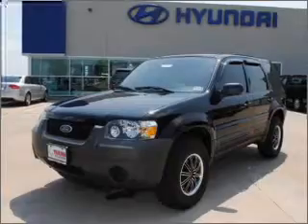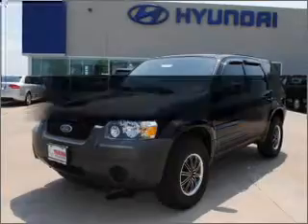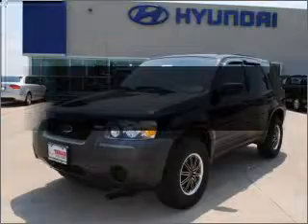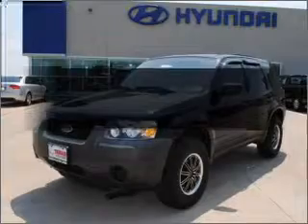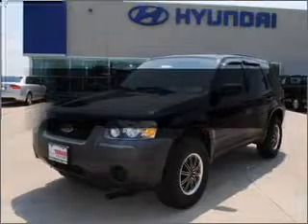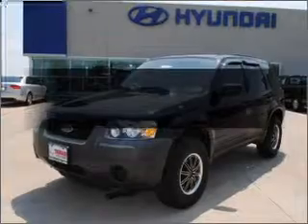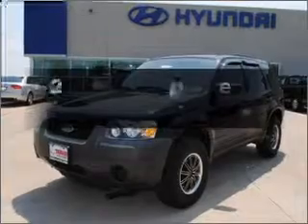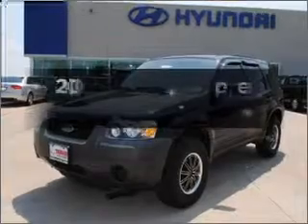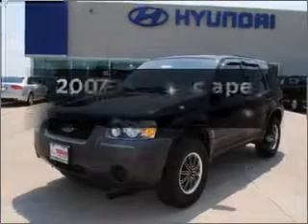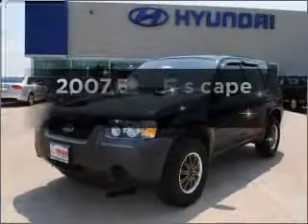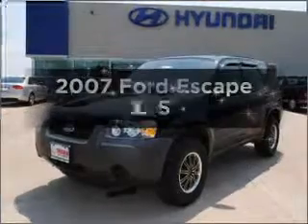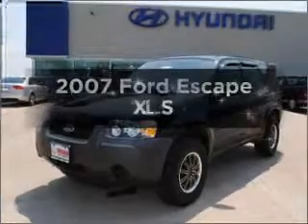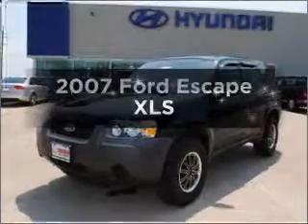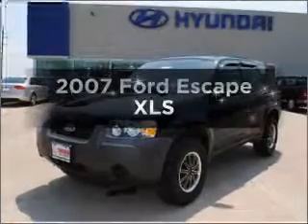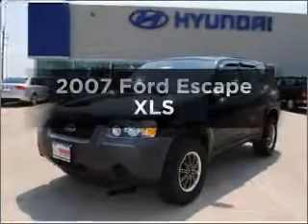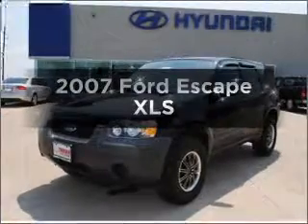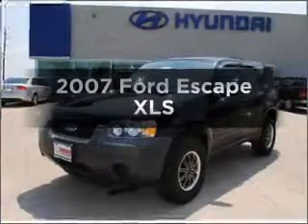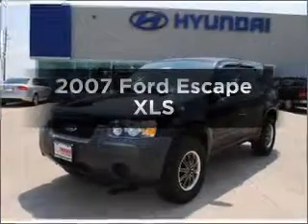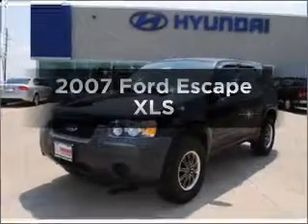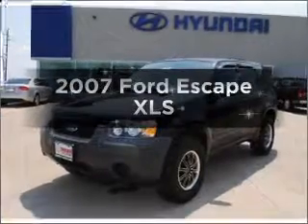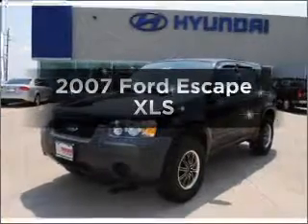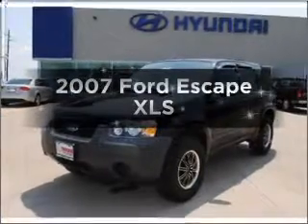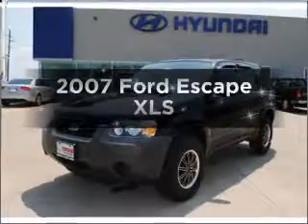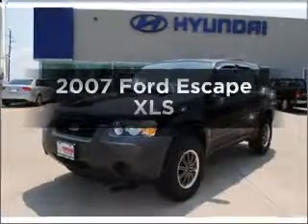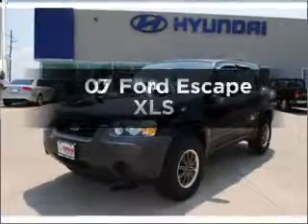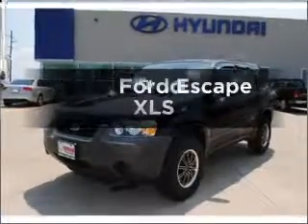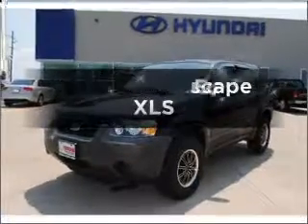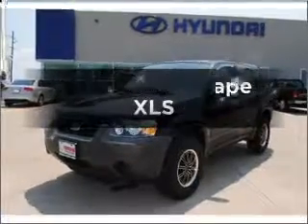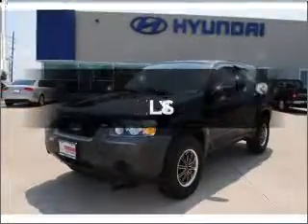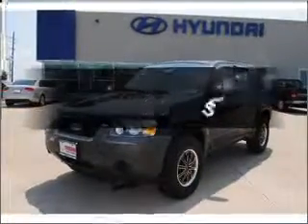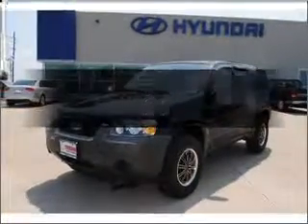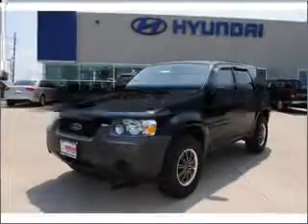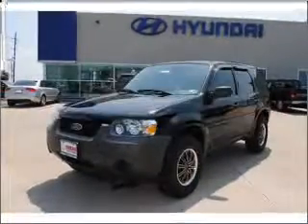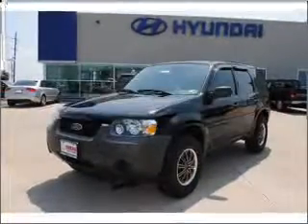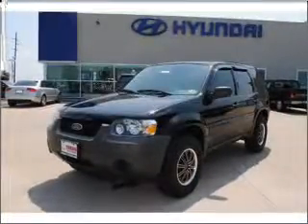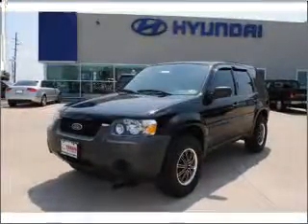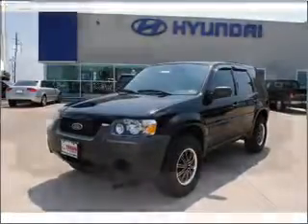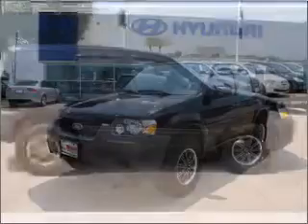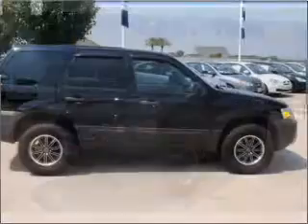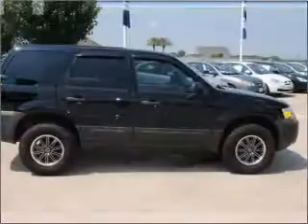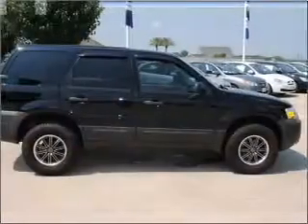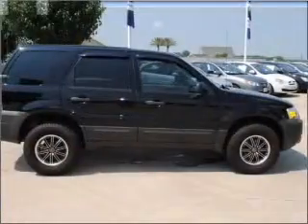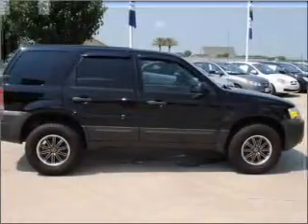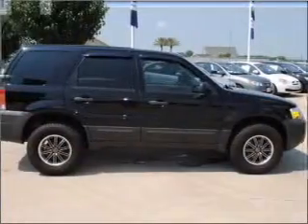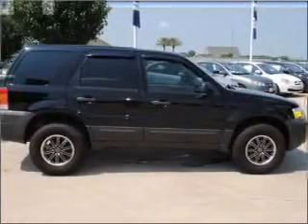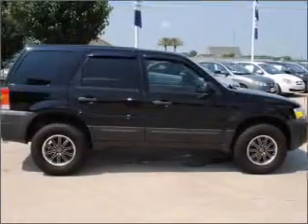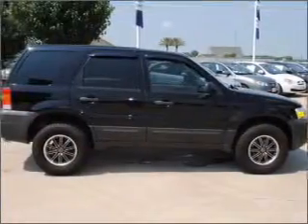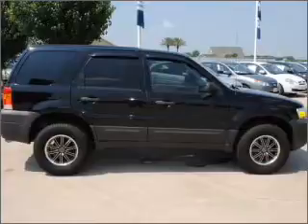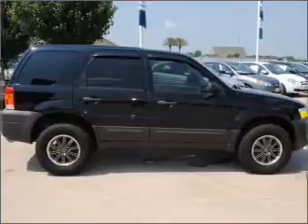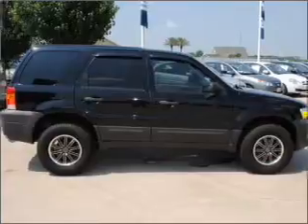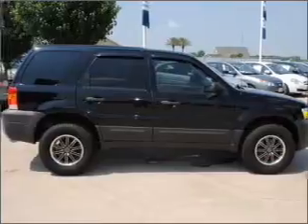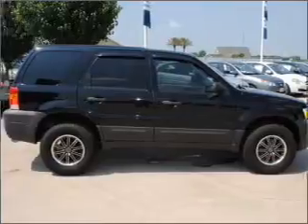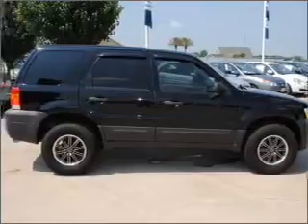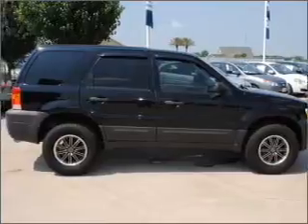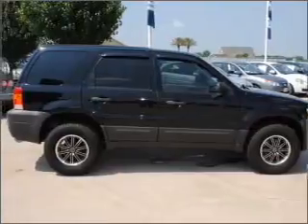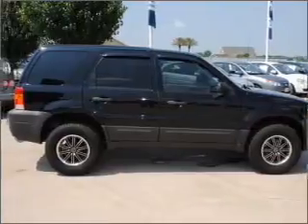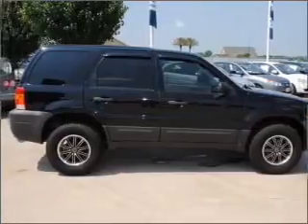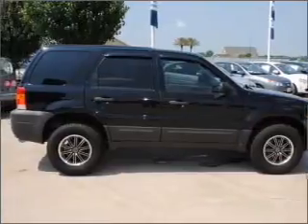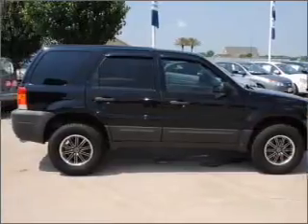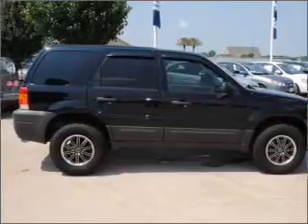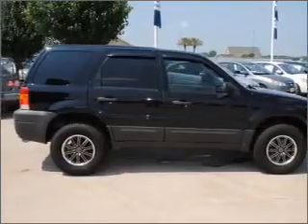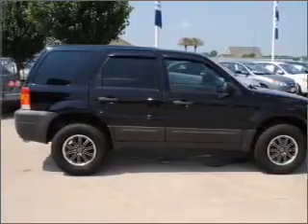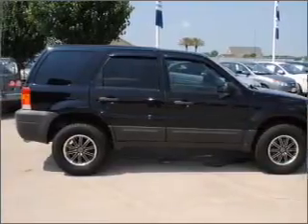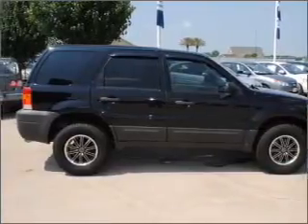Get noticed in this 2007 Ford Escape. Find everything you want in a ride under one roof with this vehicle.